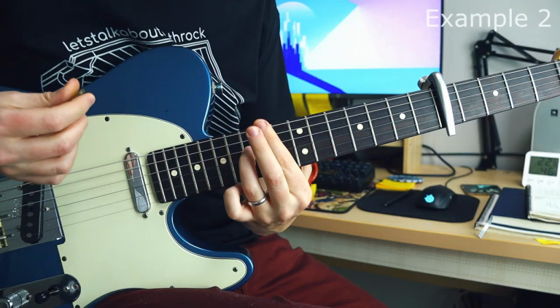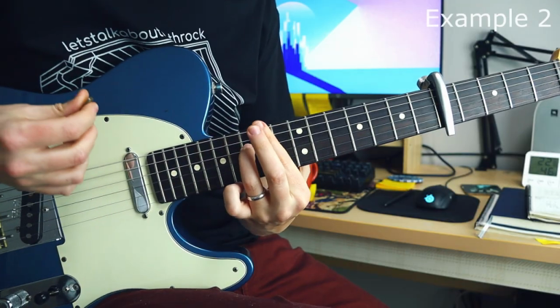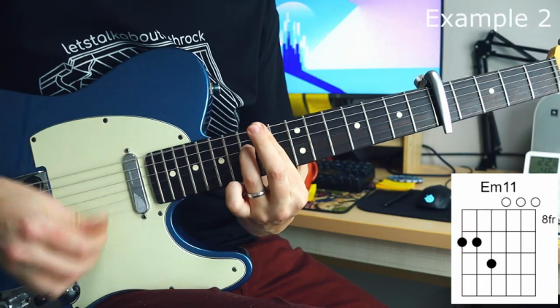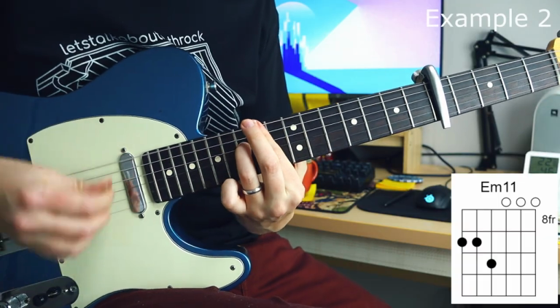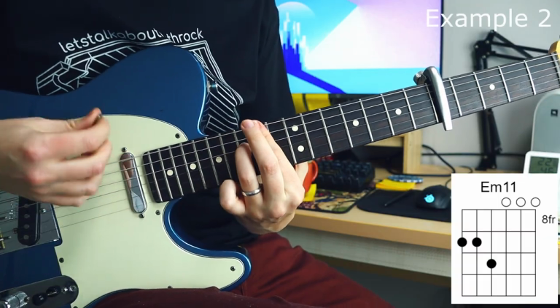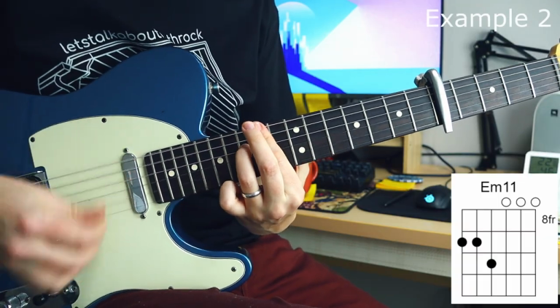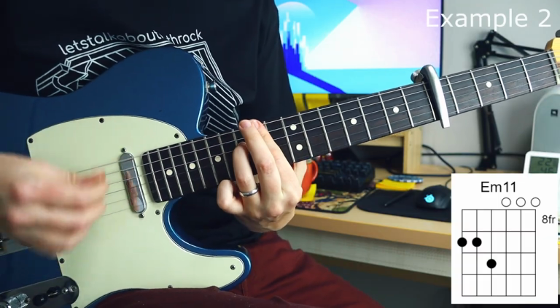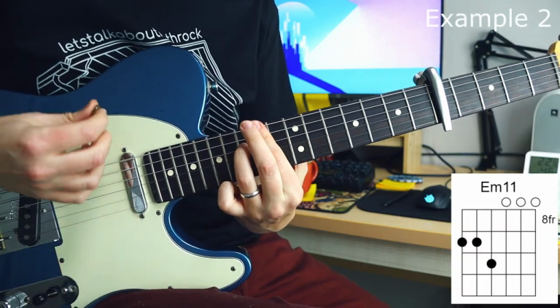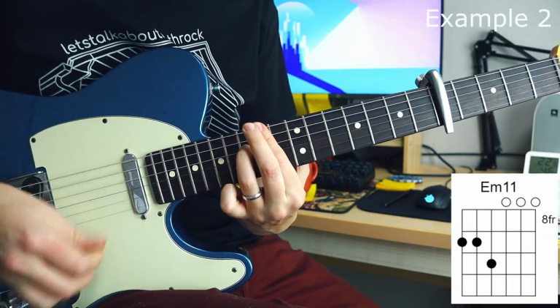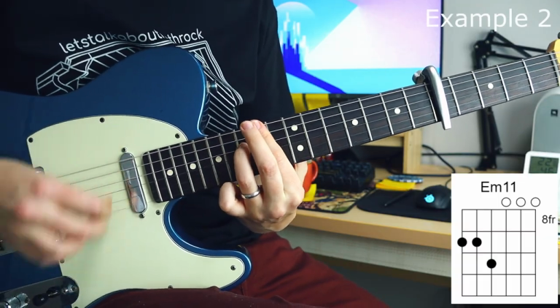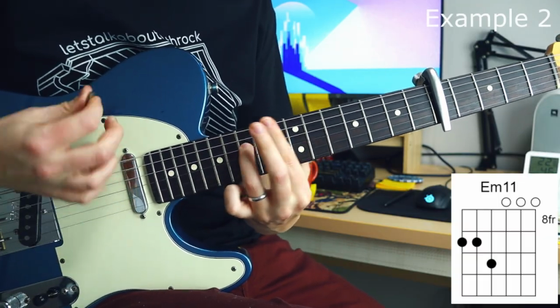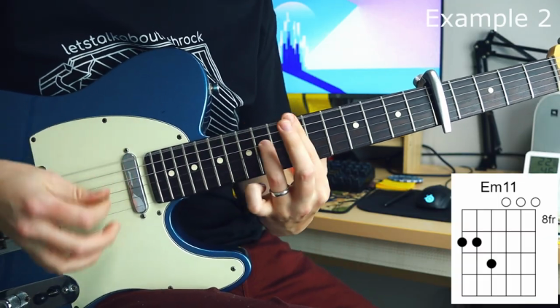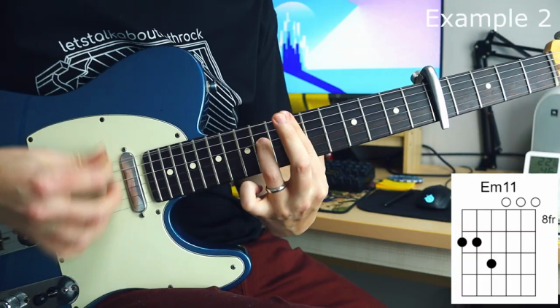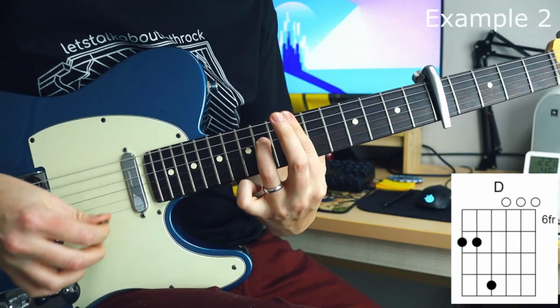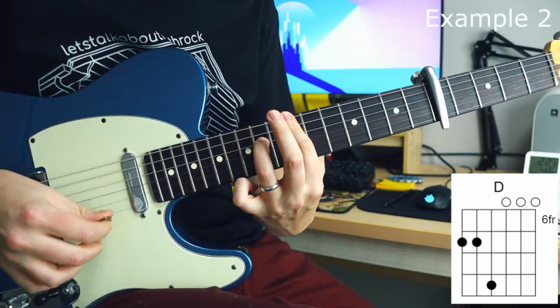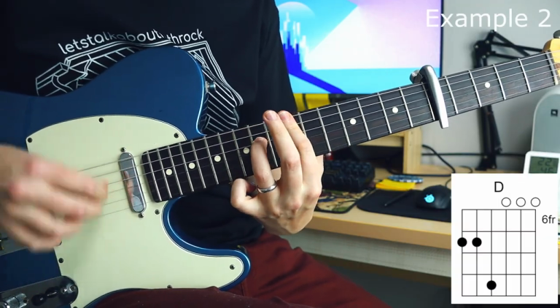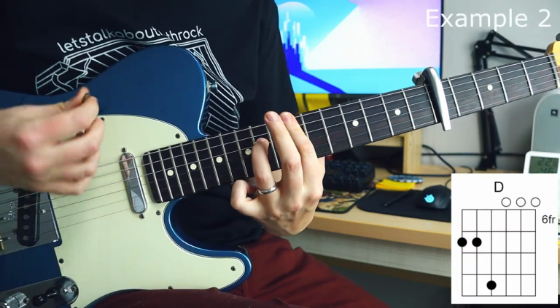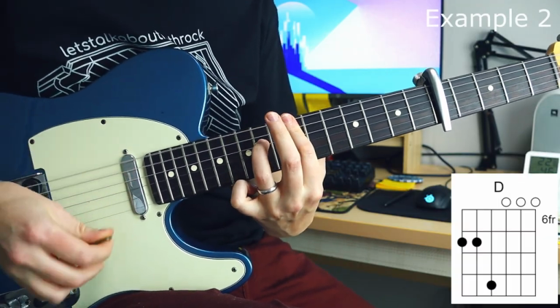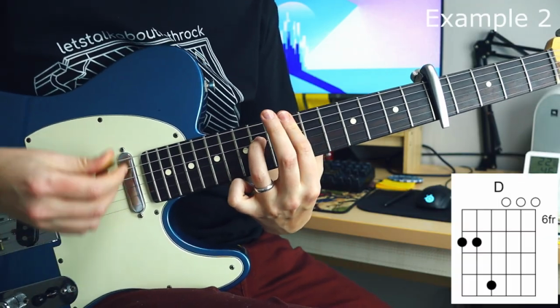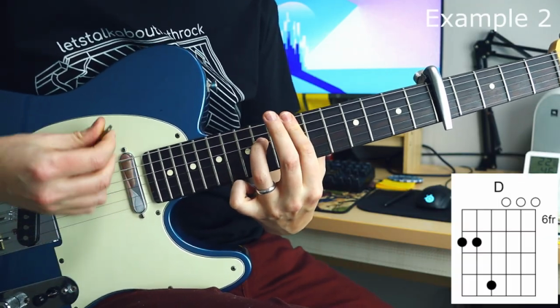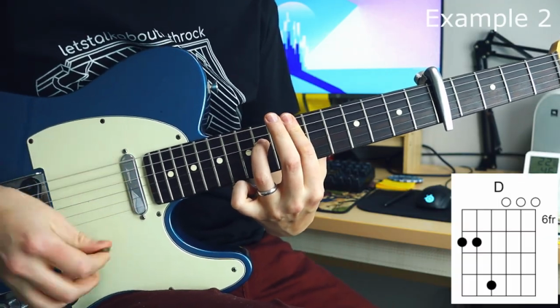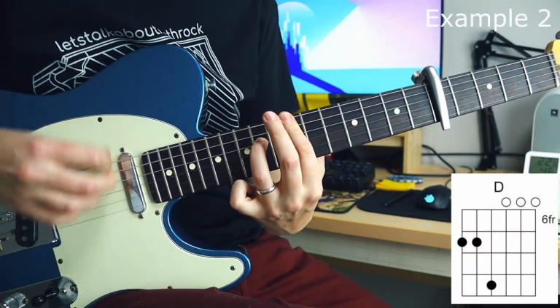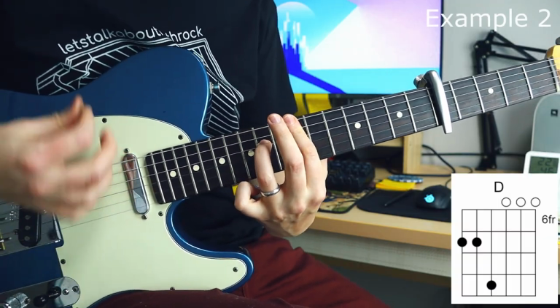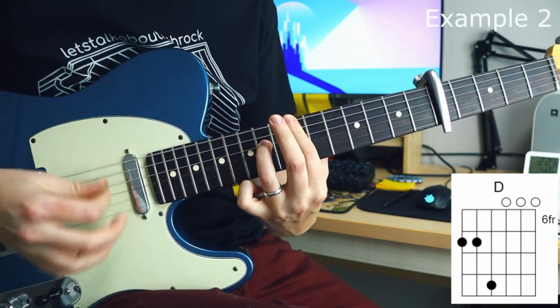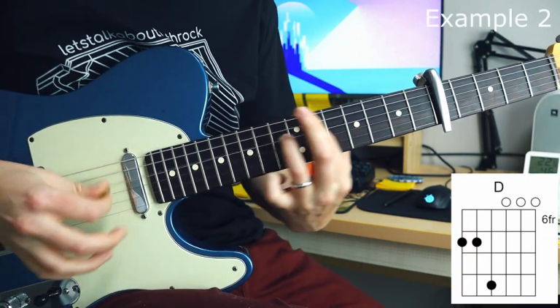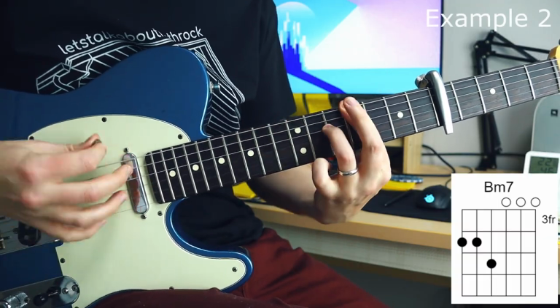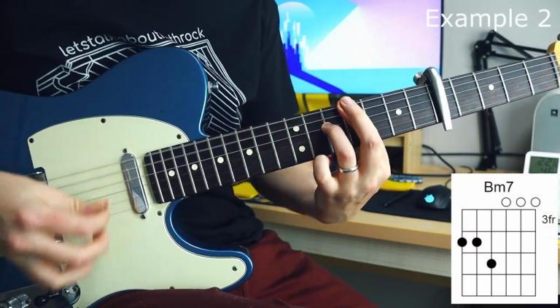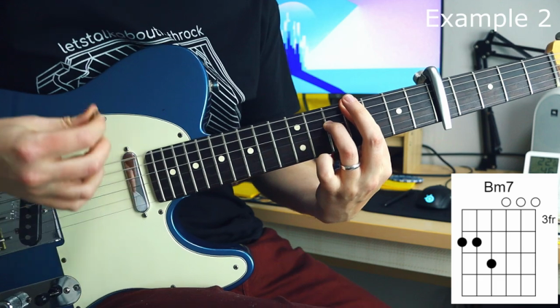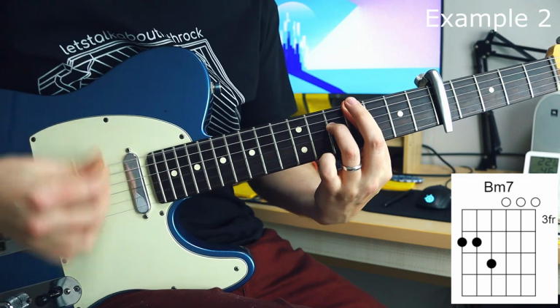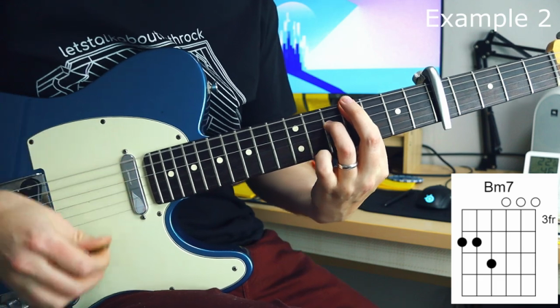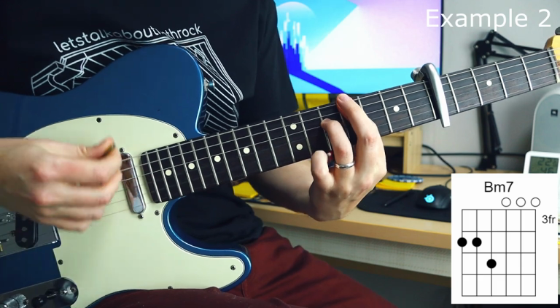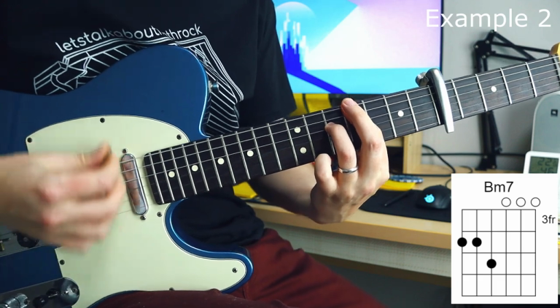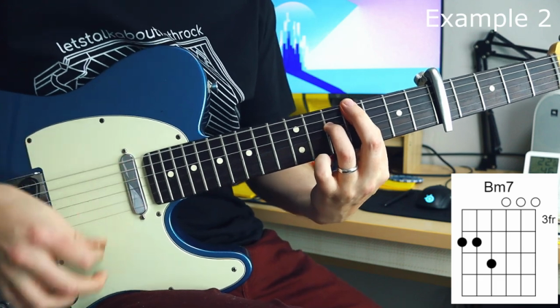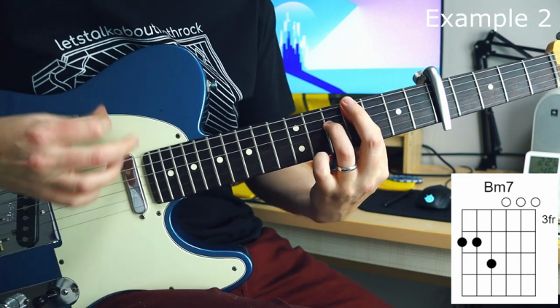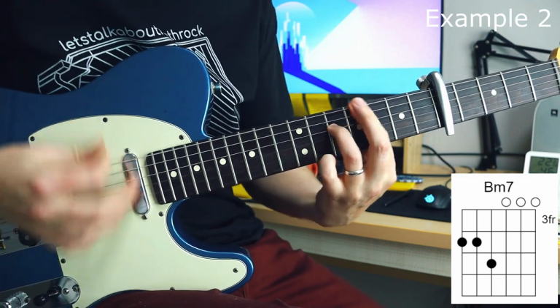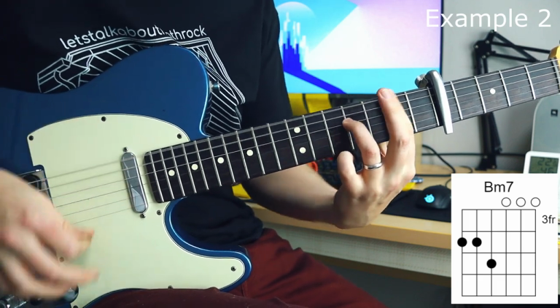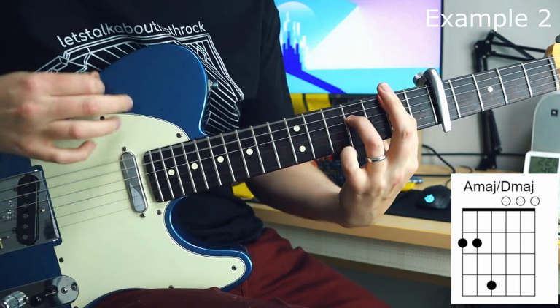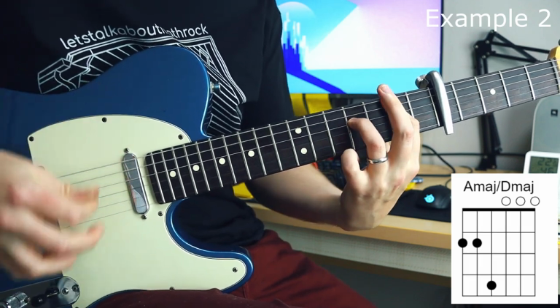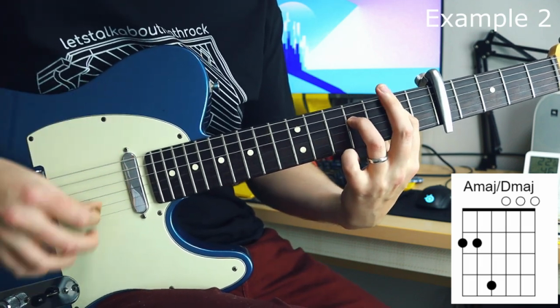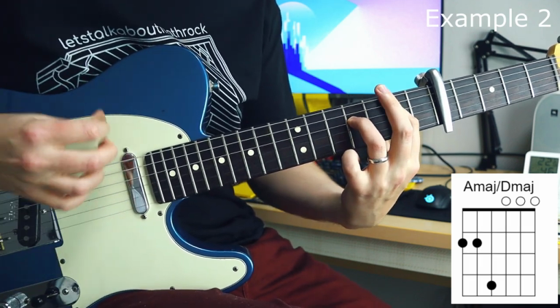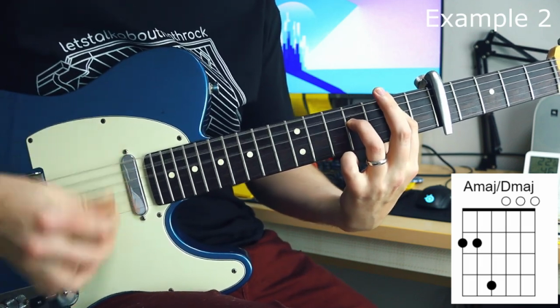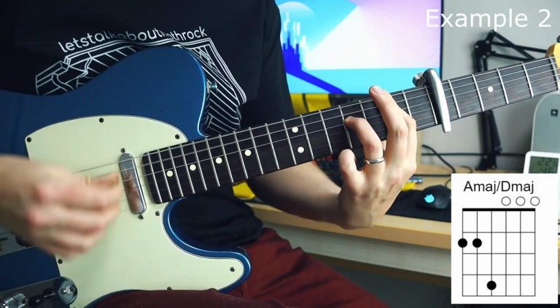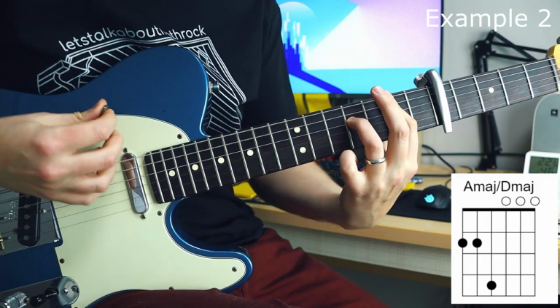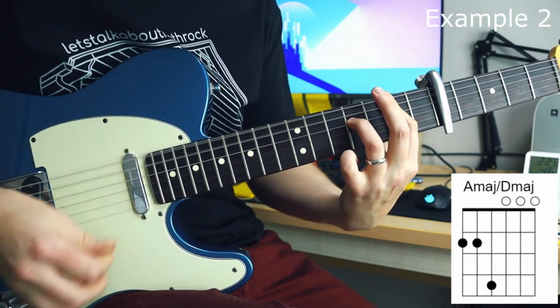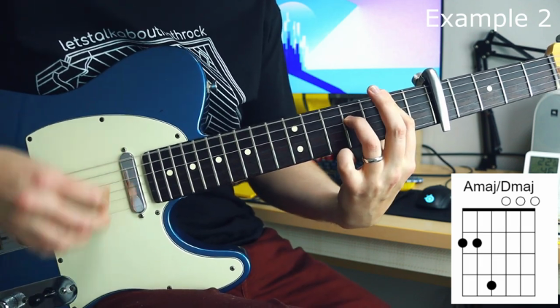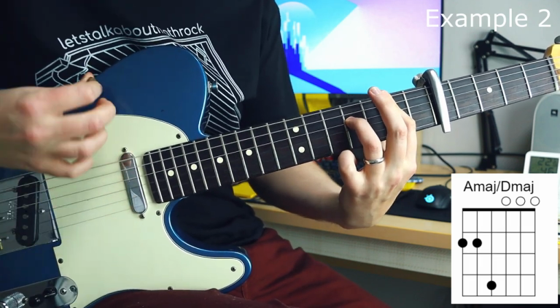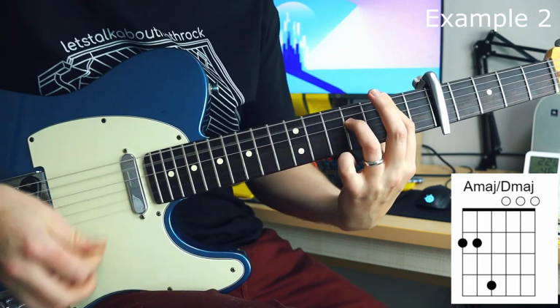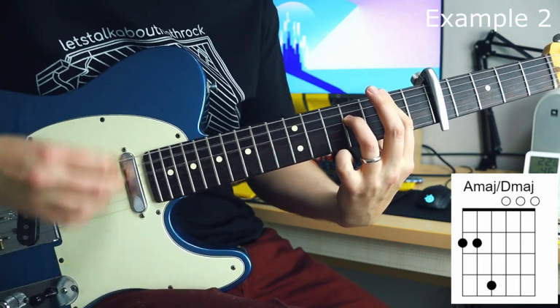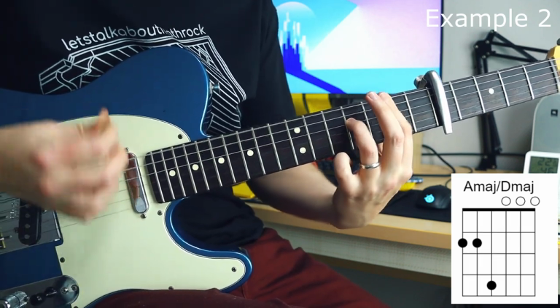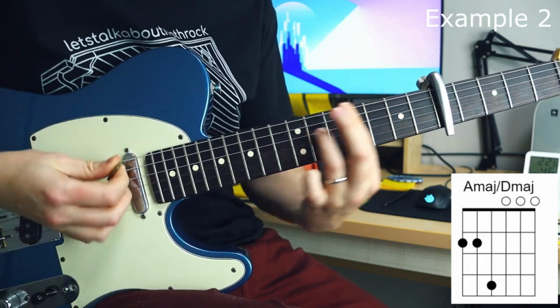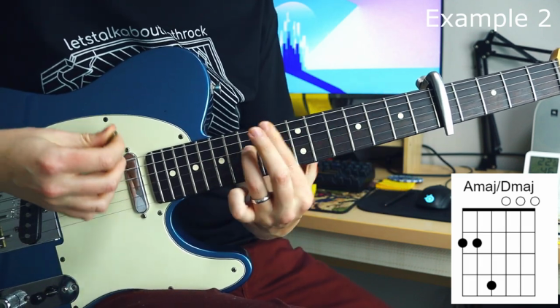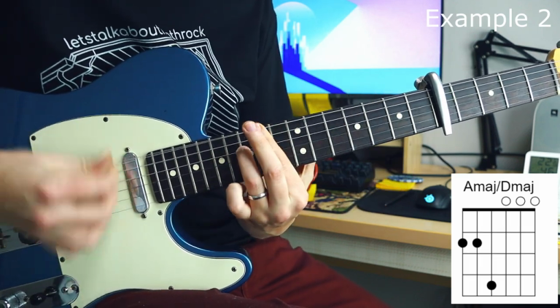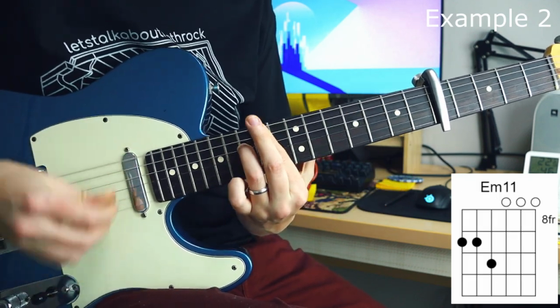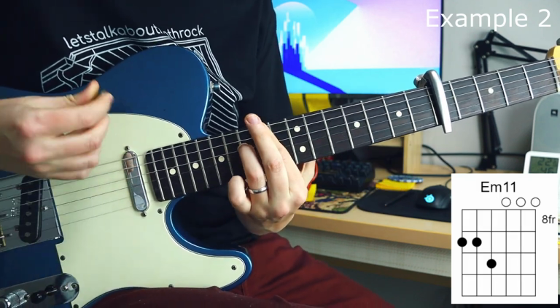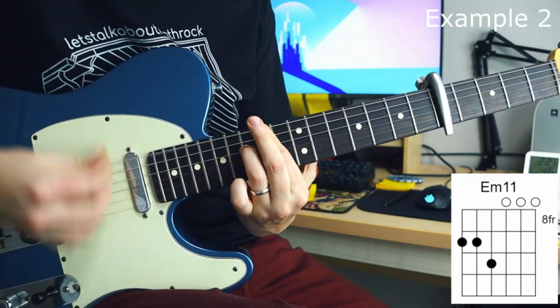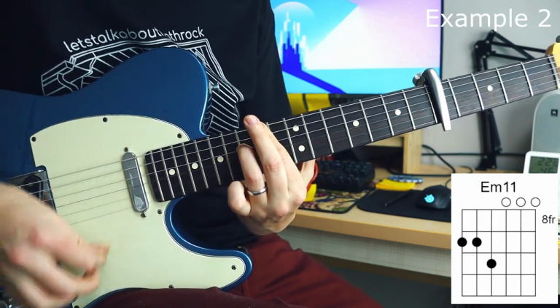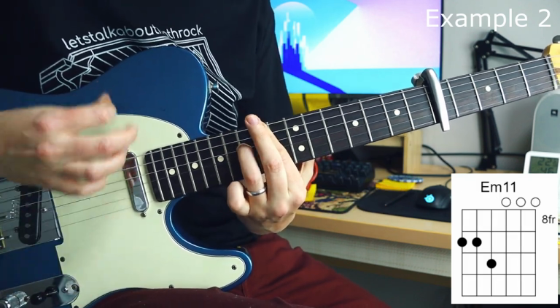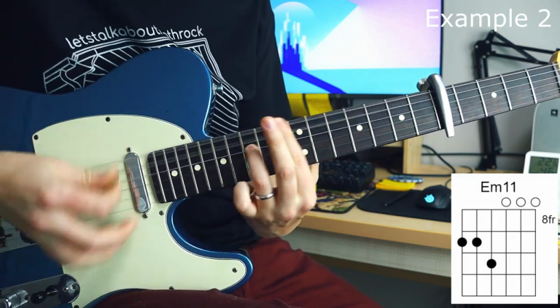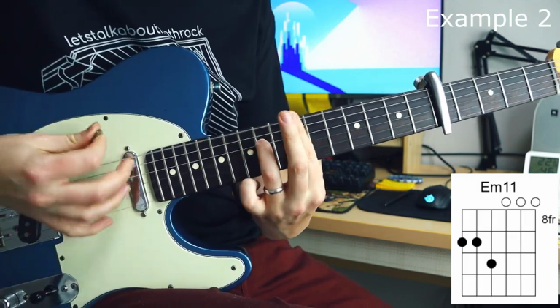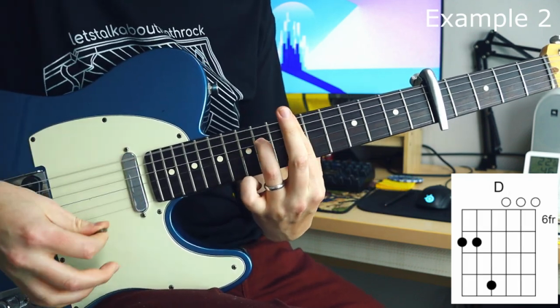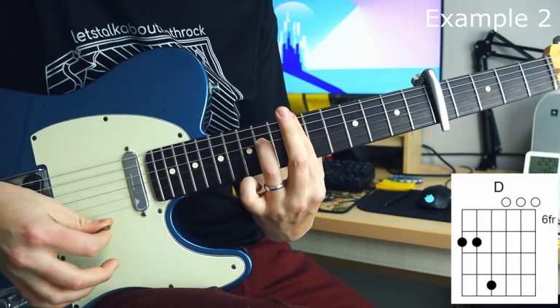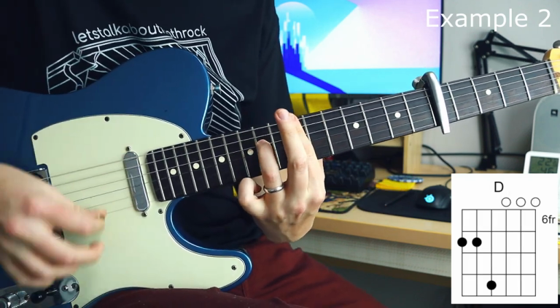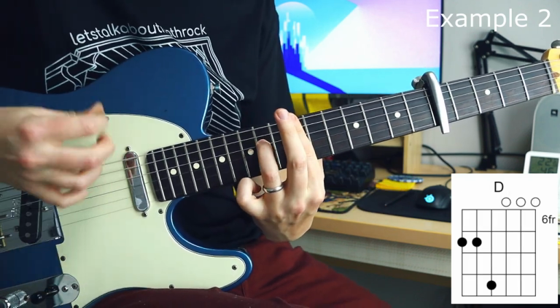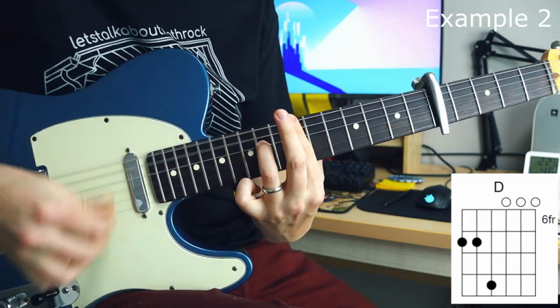Here I've added some overdrive. I feel like this section could come after the previous section, or it could be a standard chorus section.